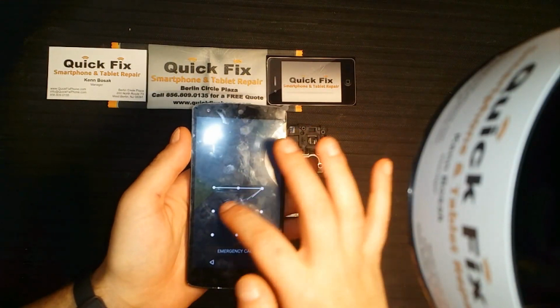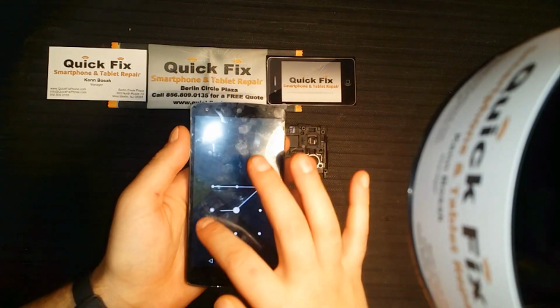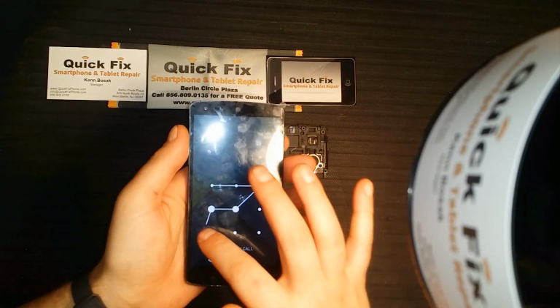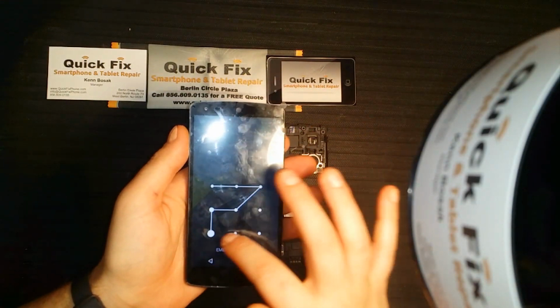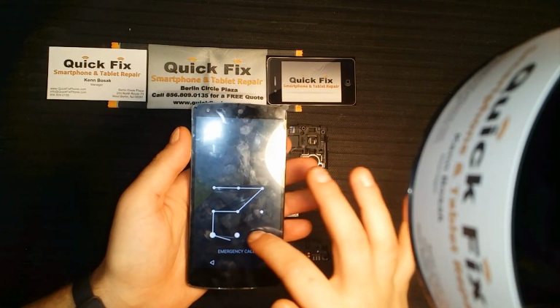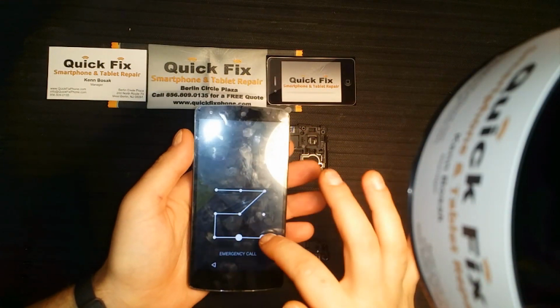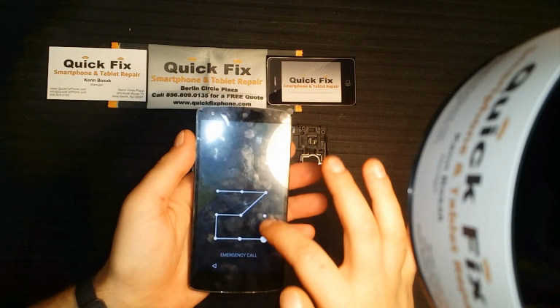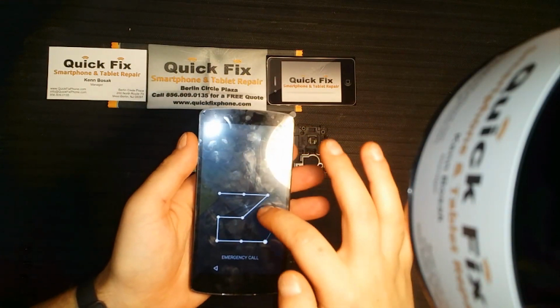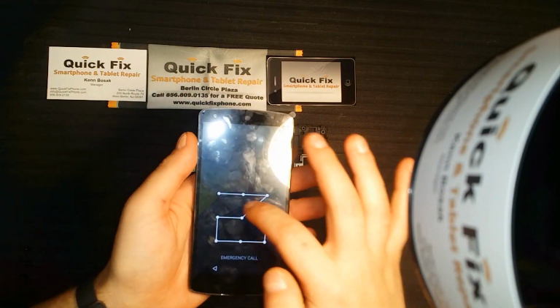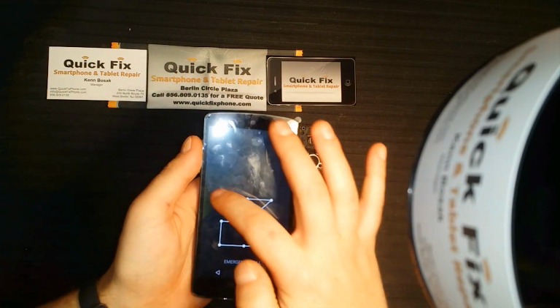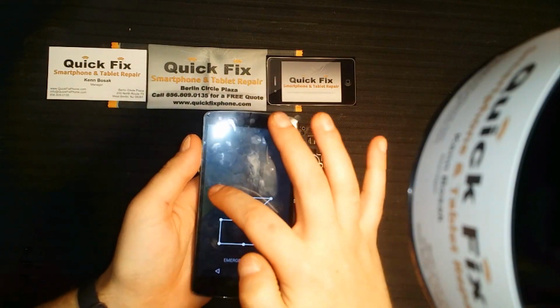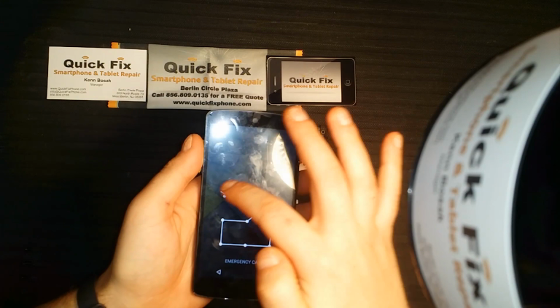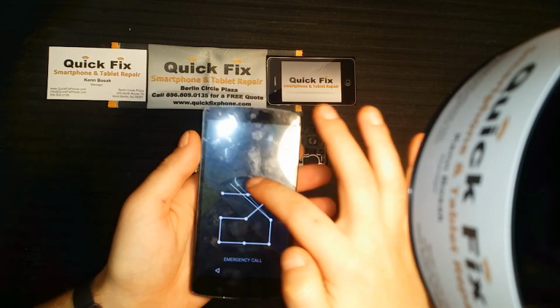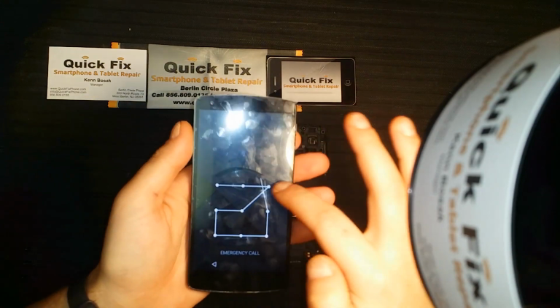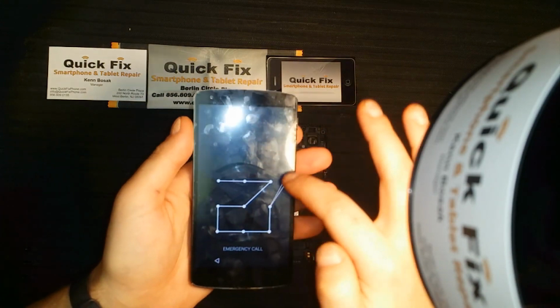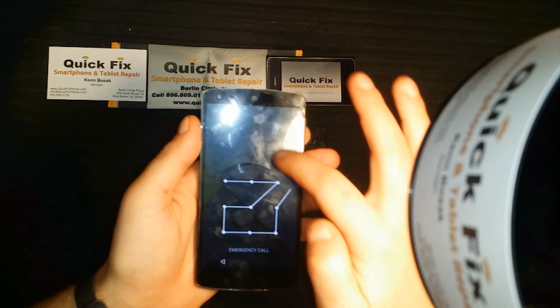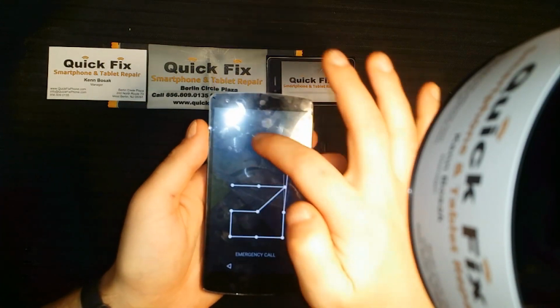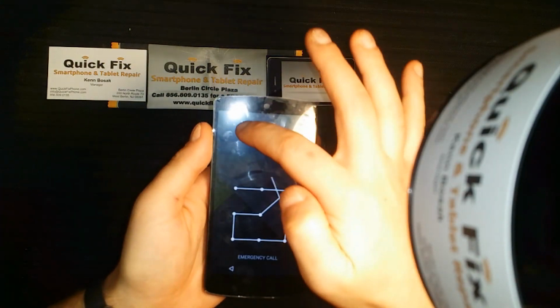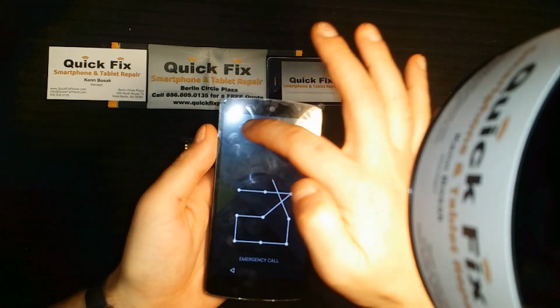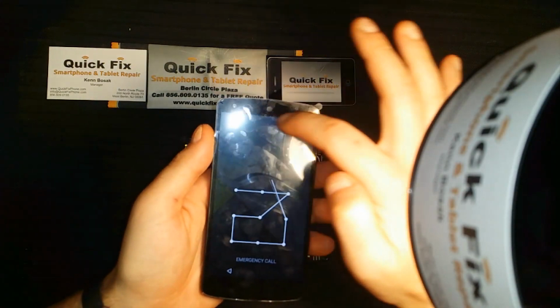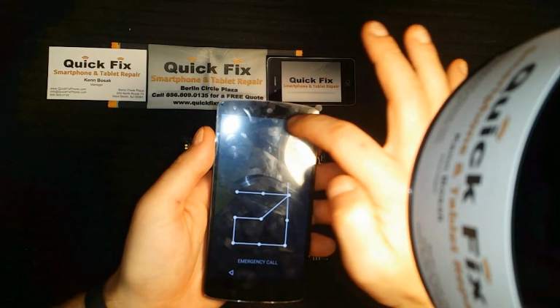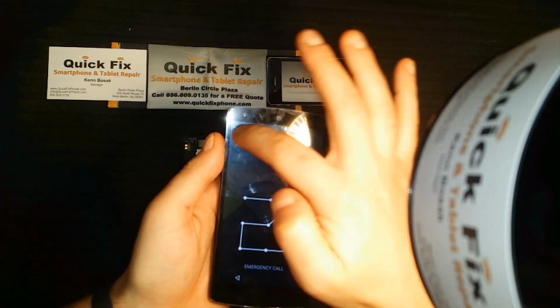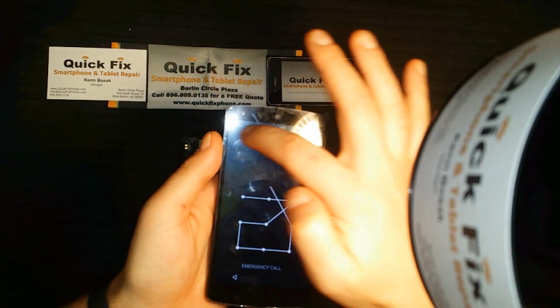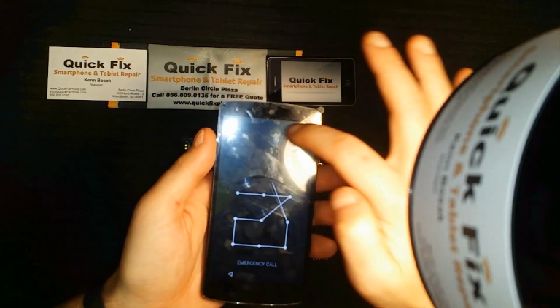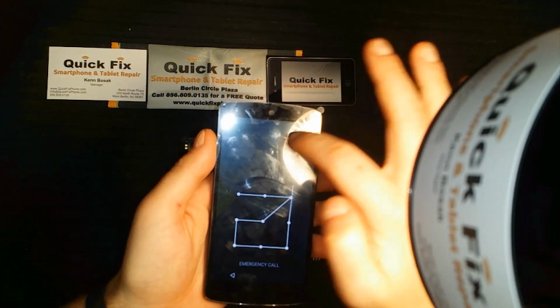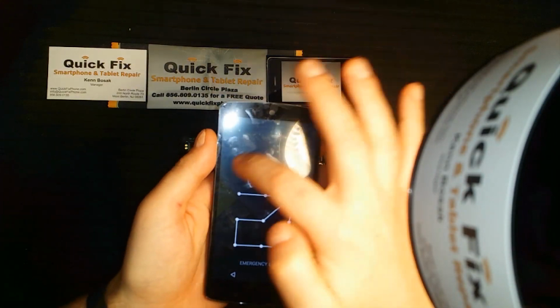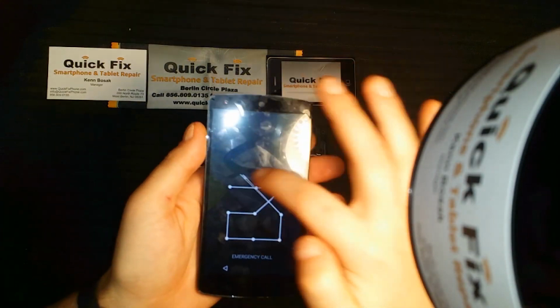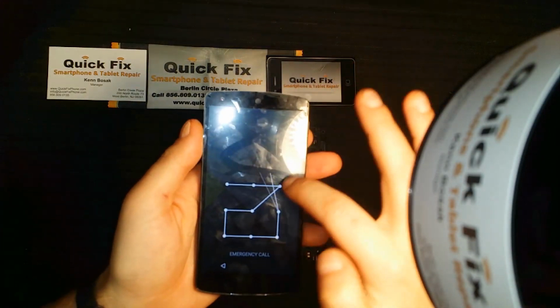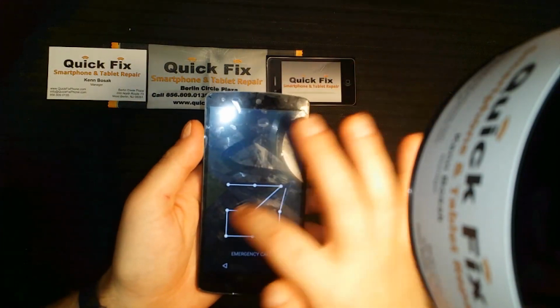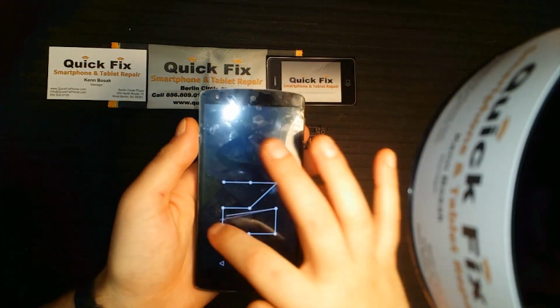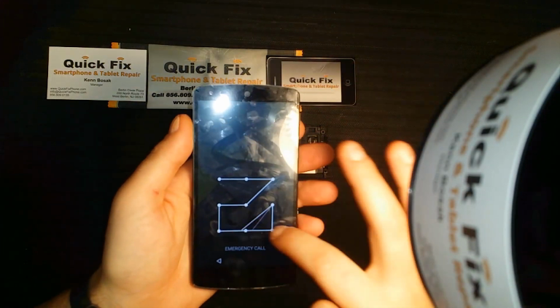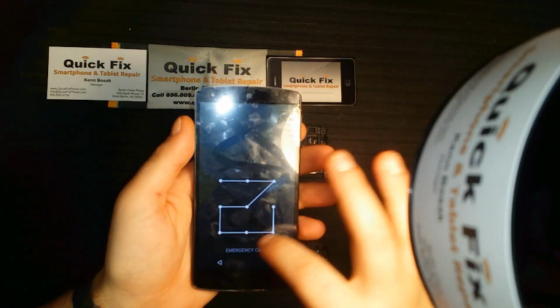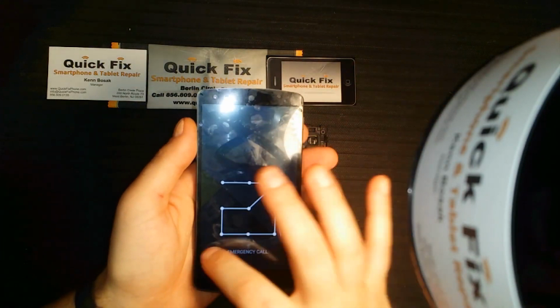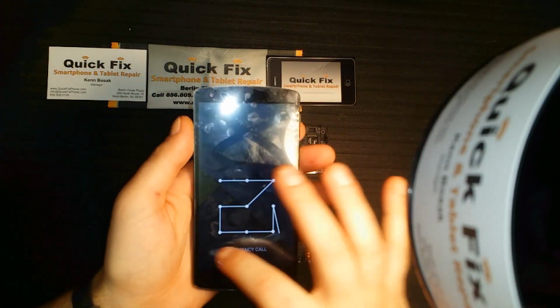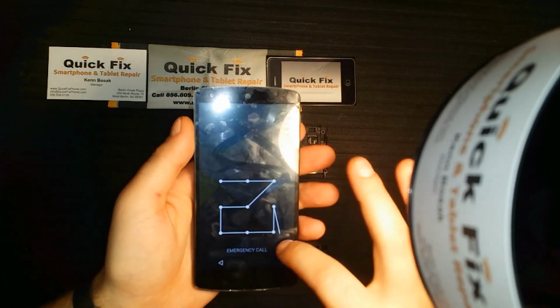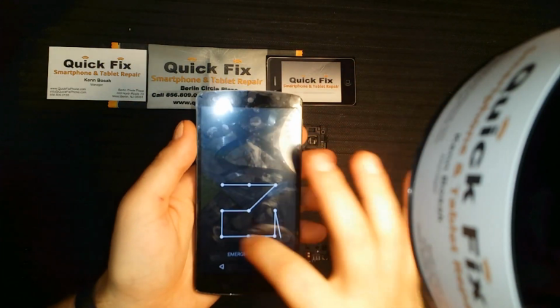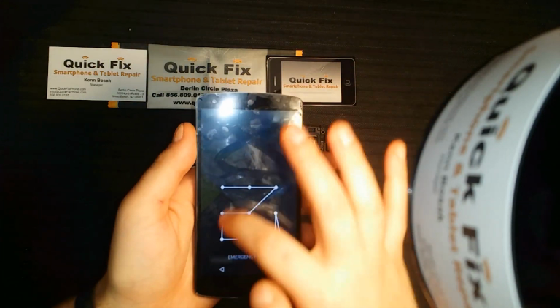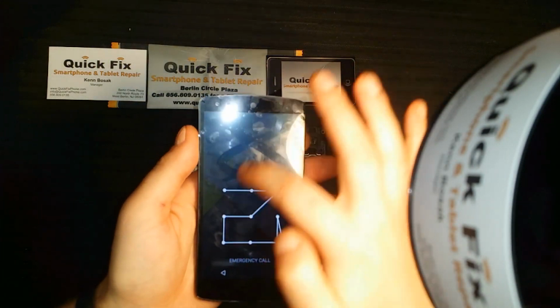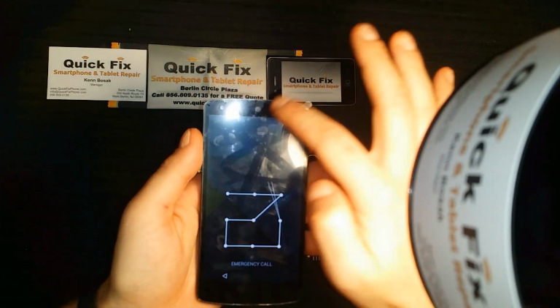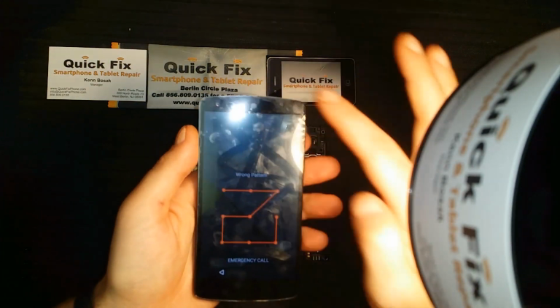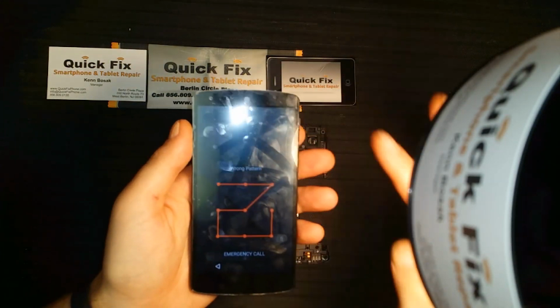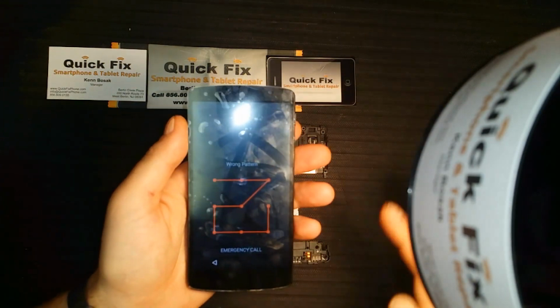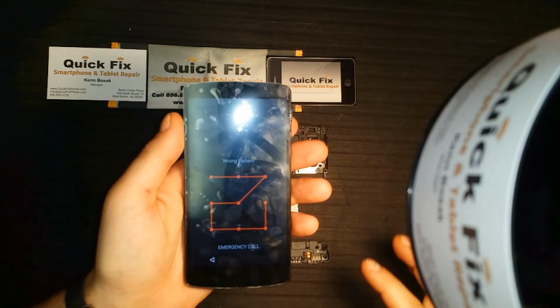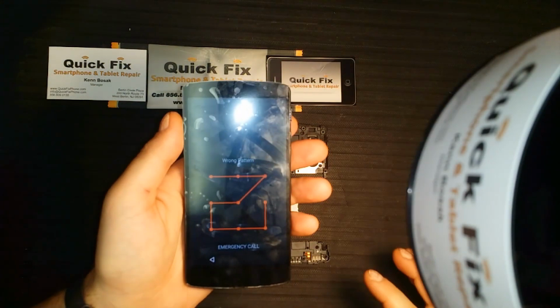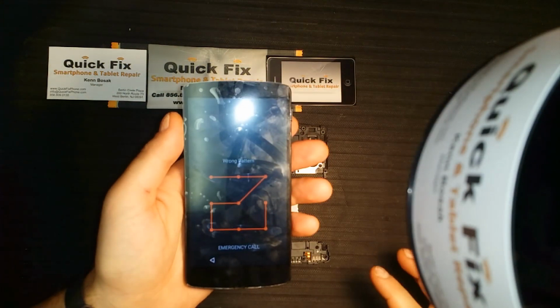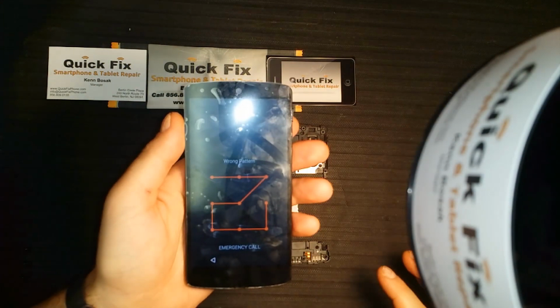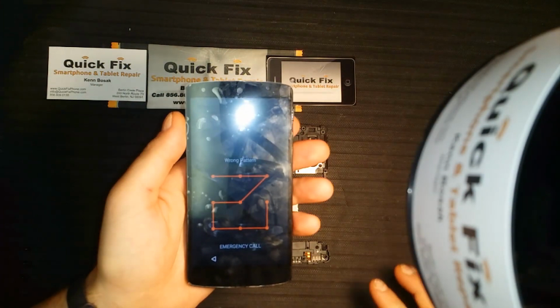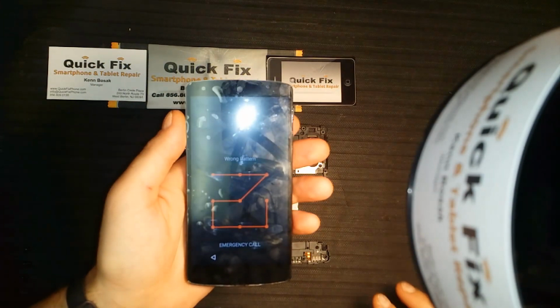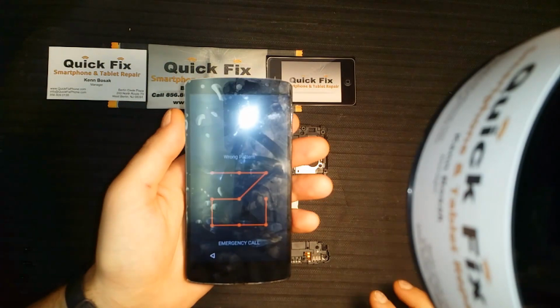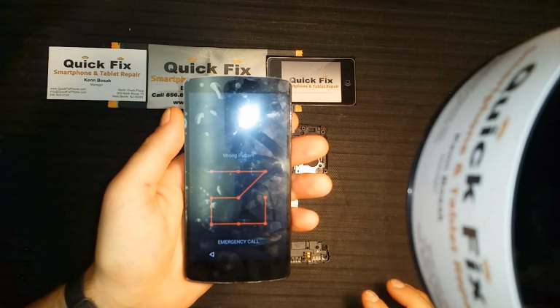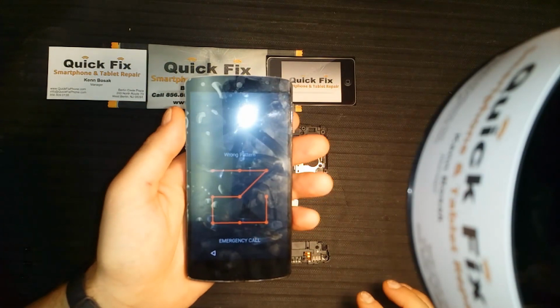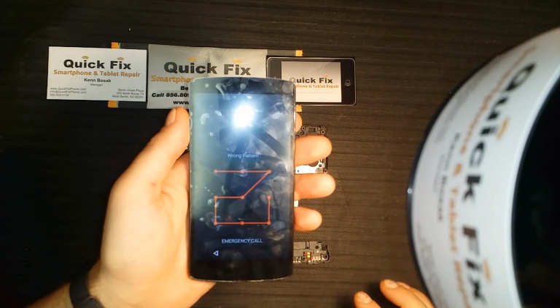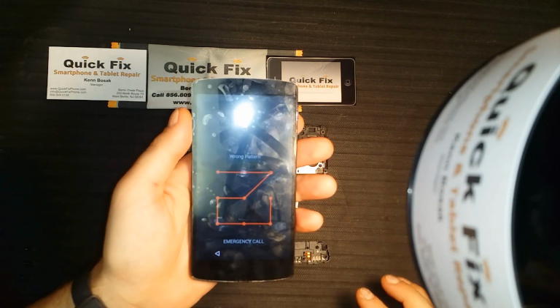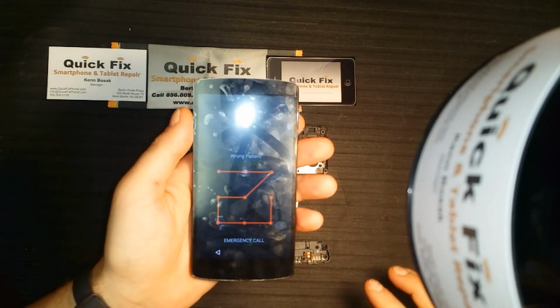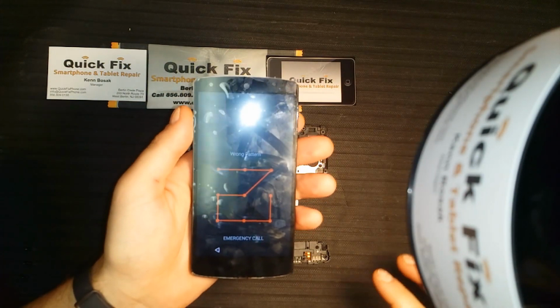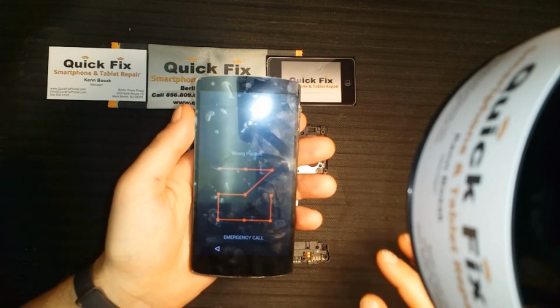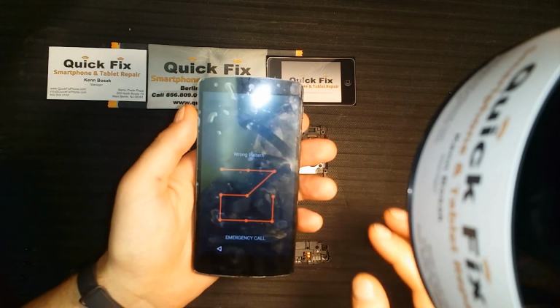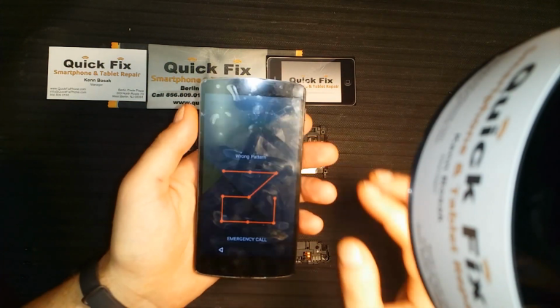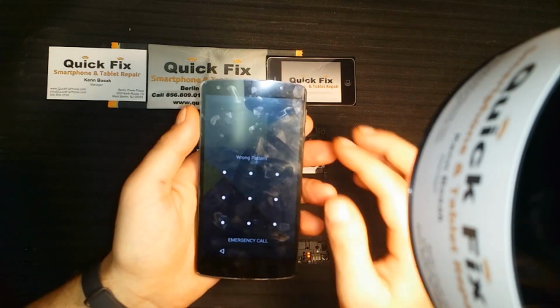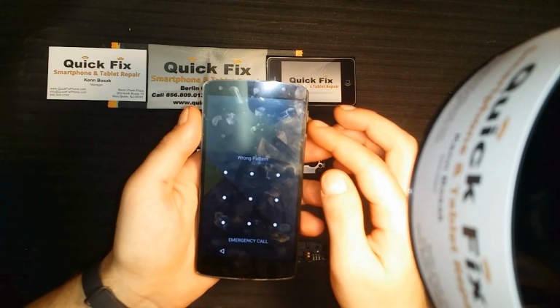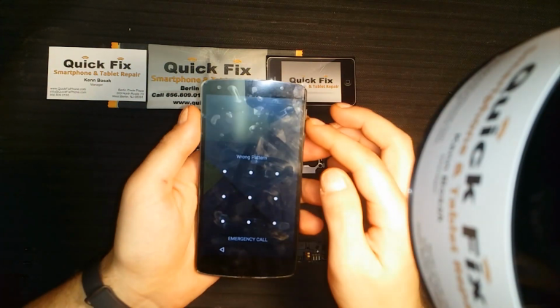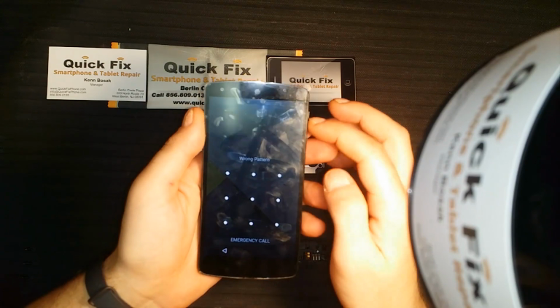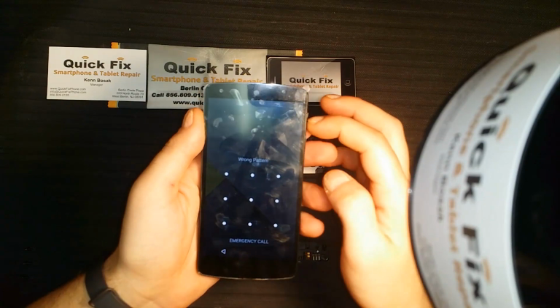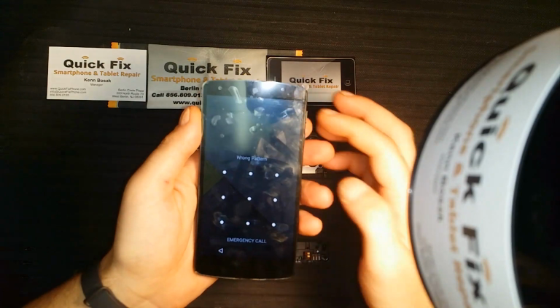Look at that — oh, that's working perfectly. Let's go ahead and finish this build.